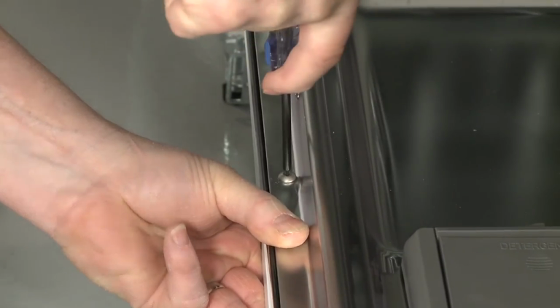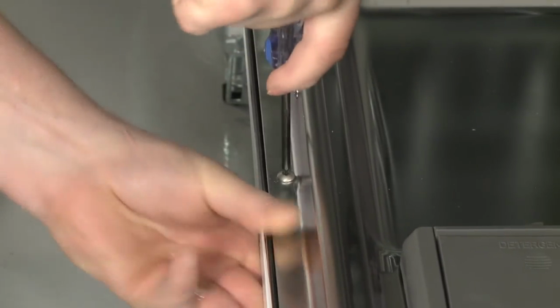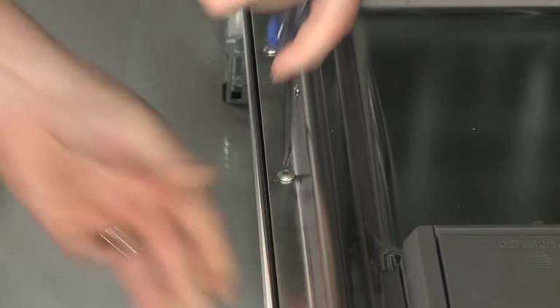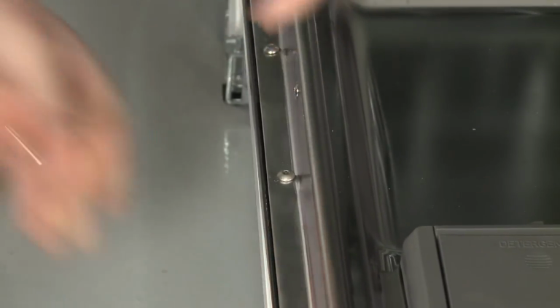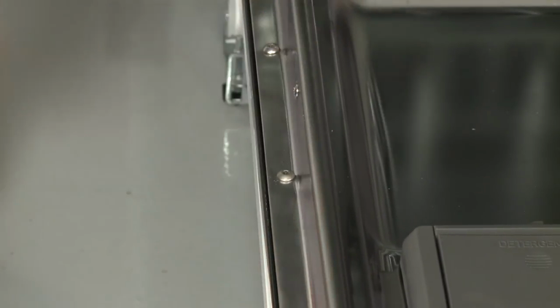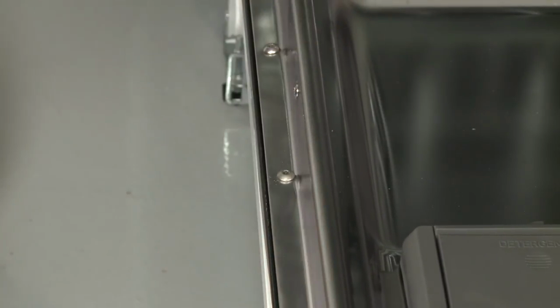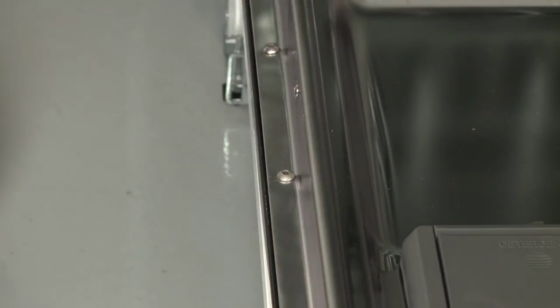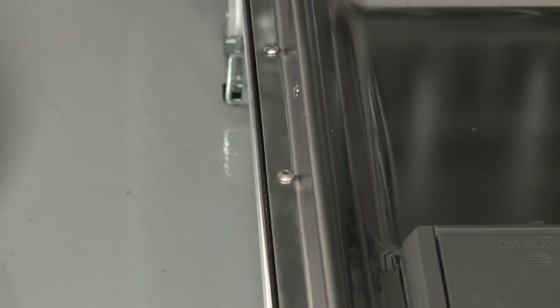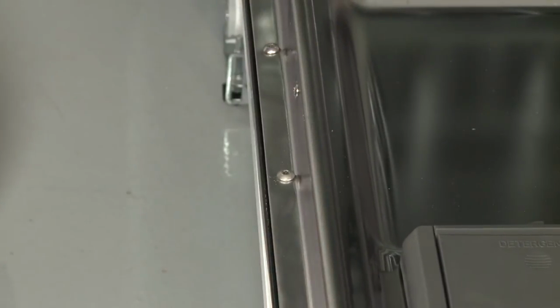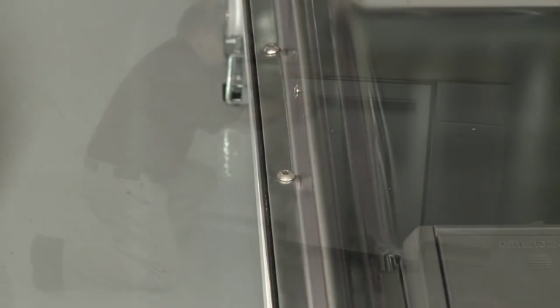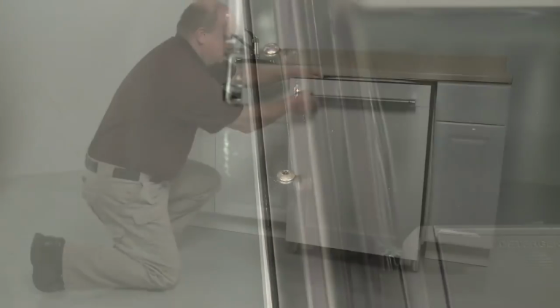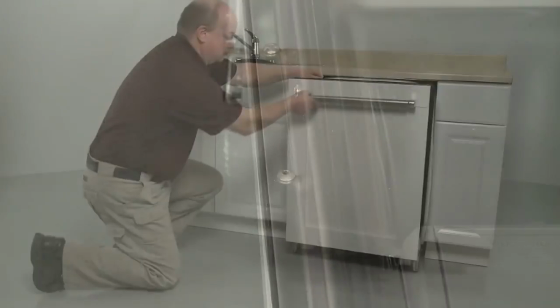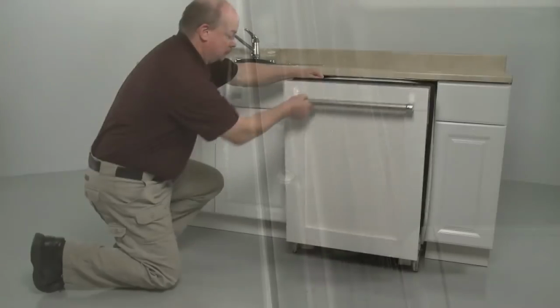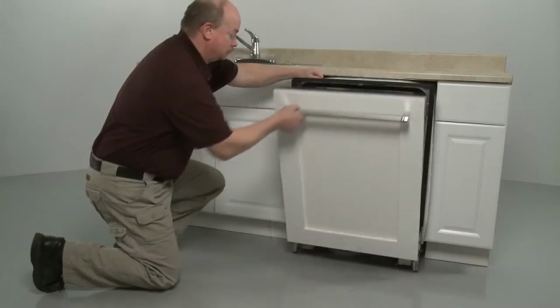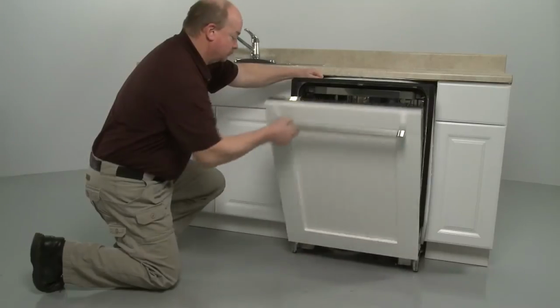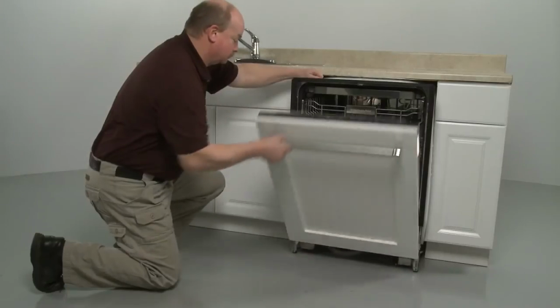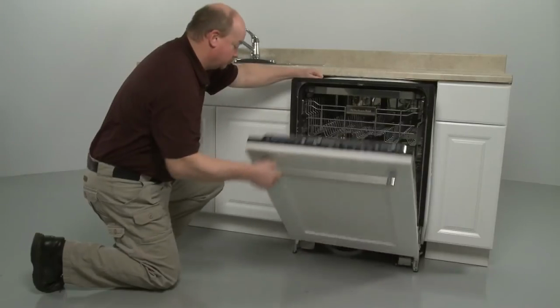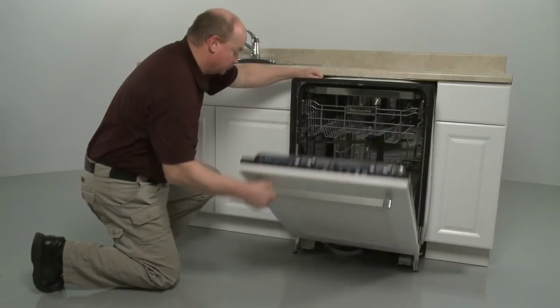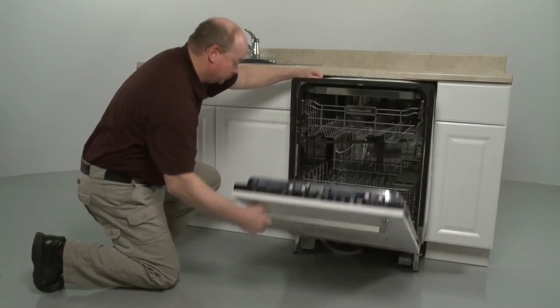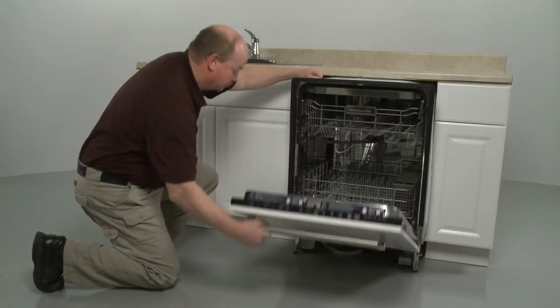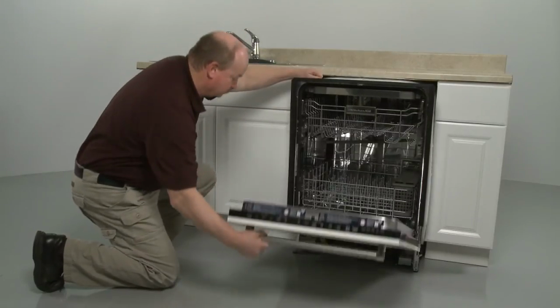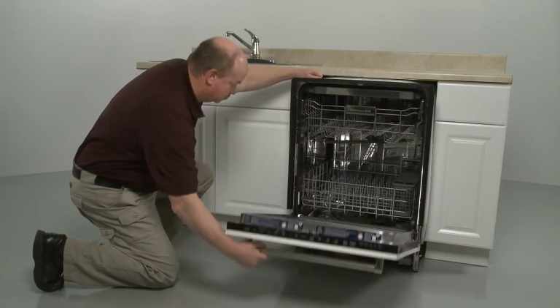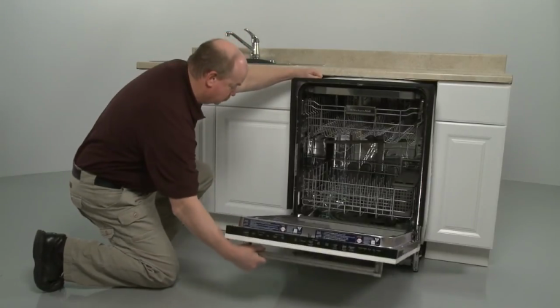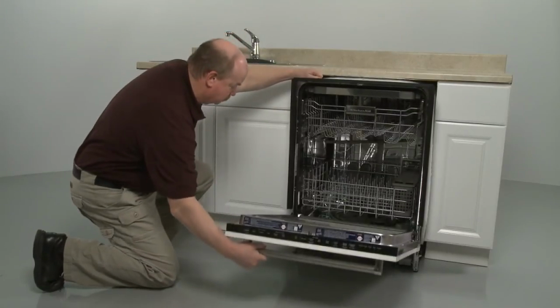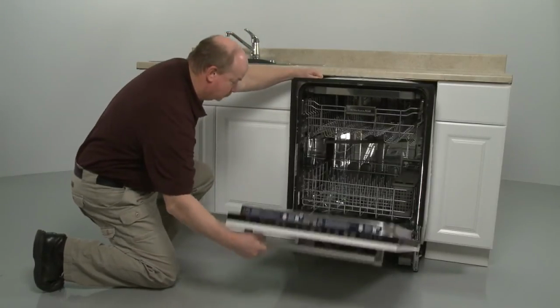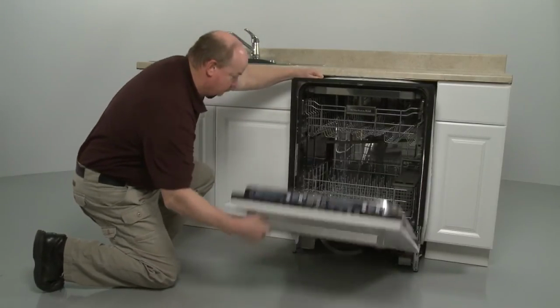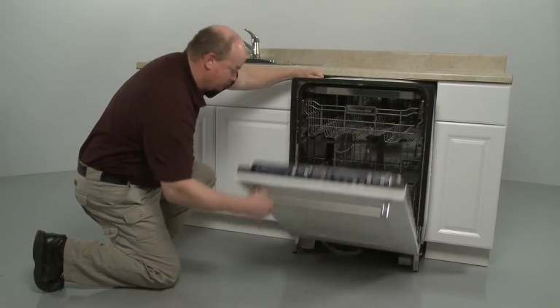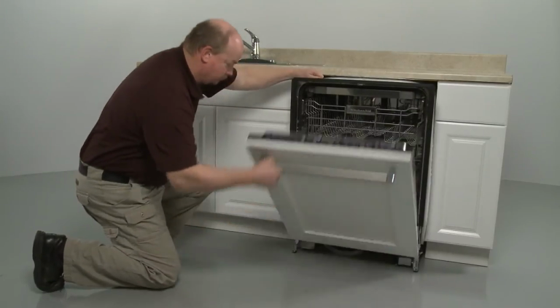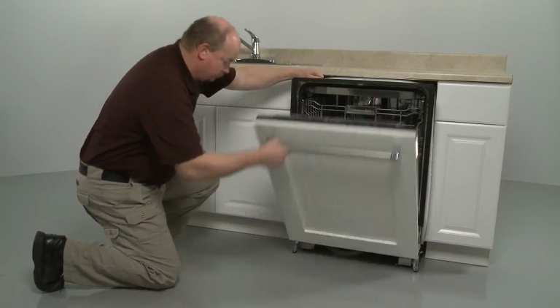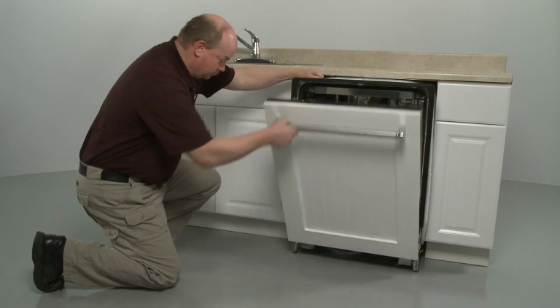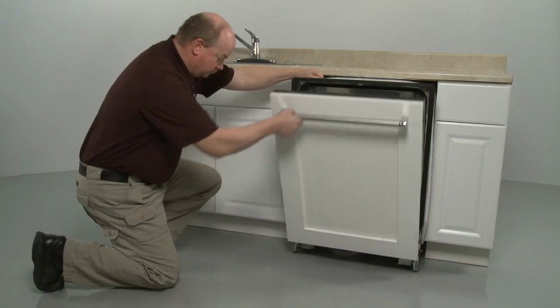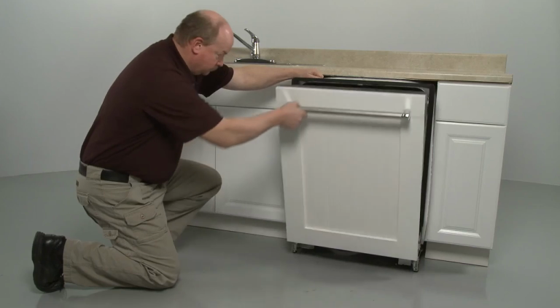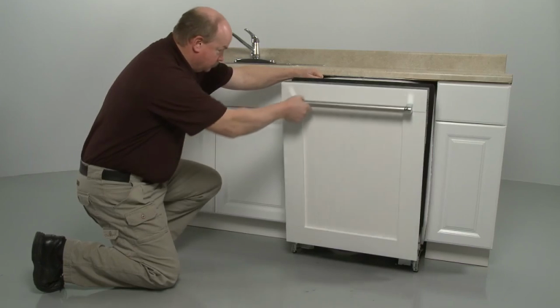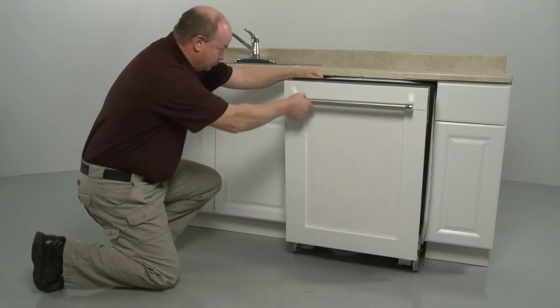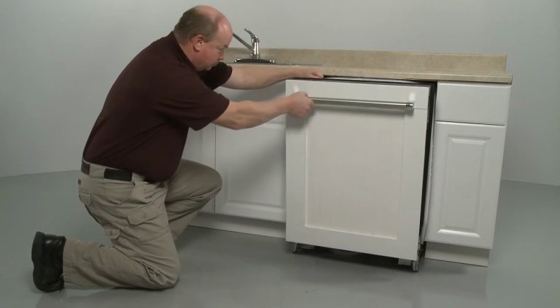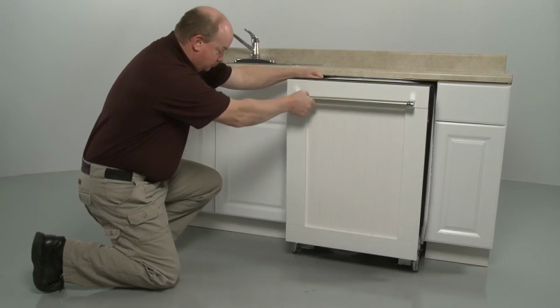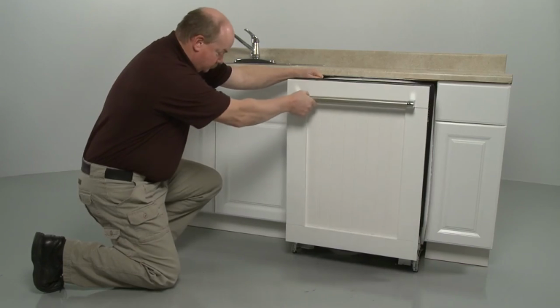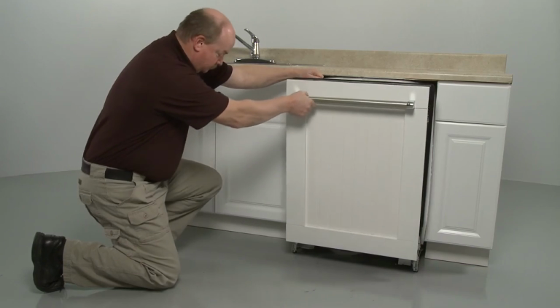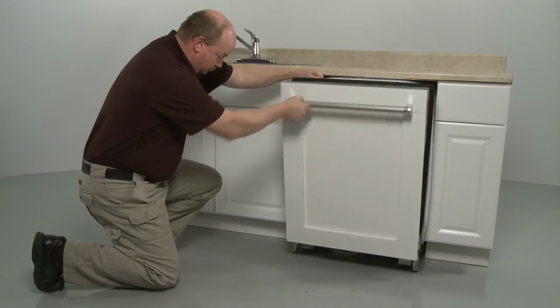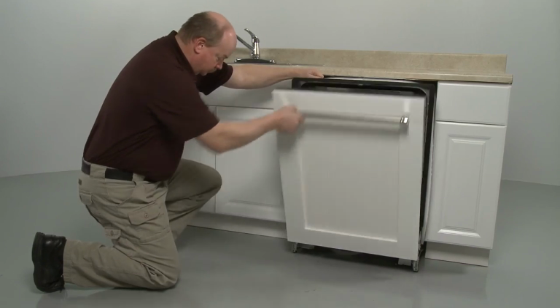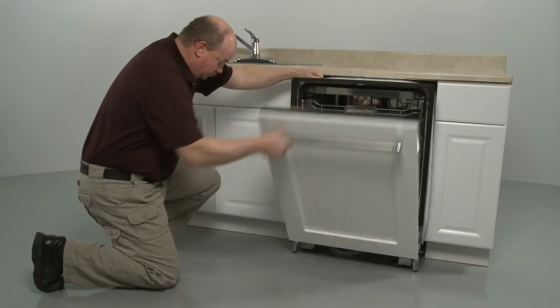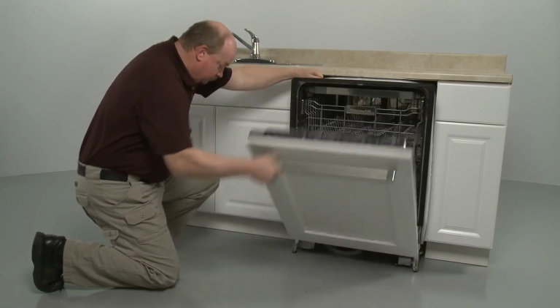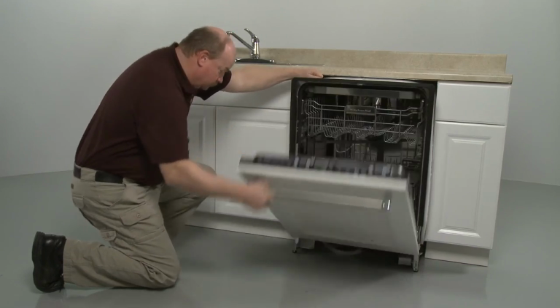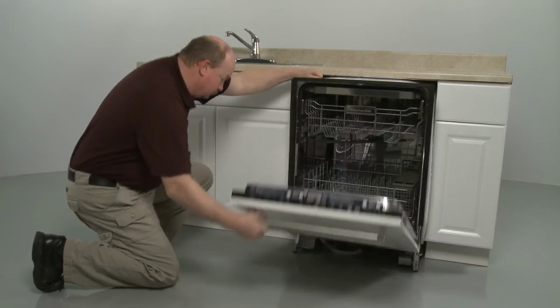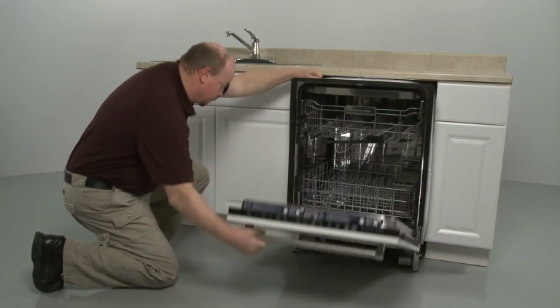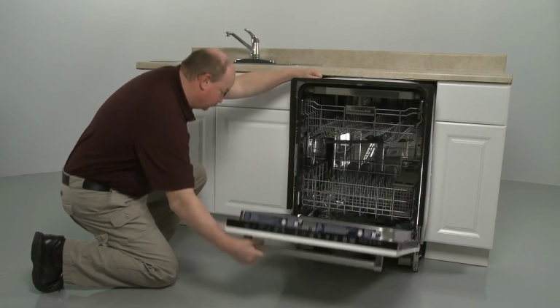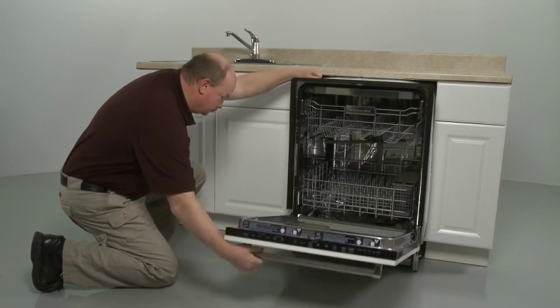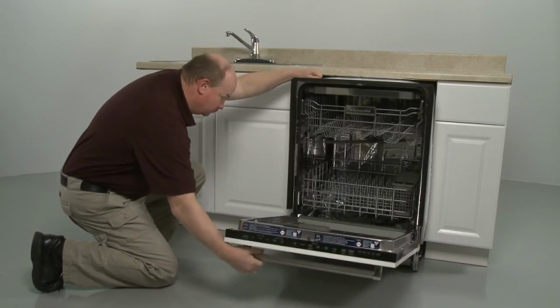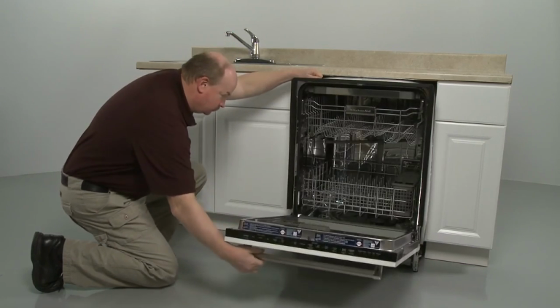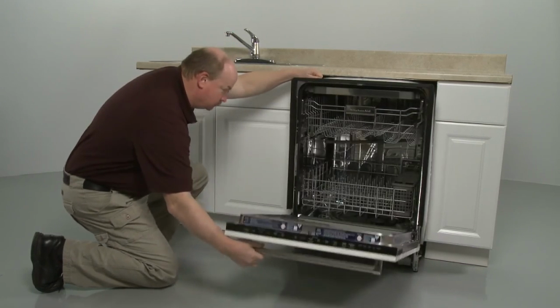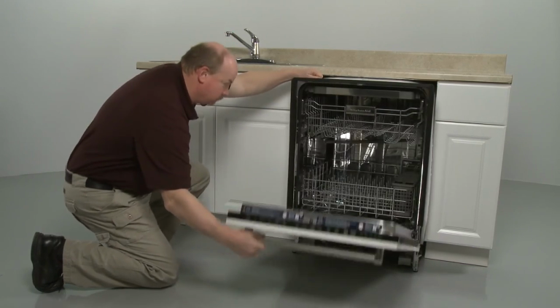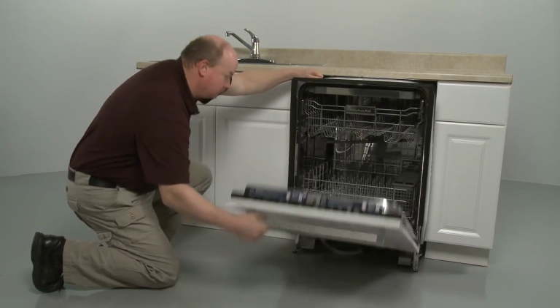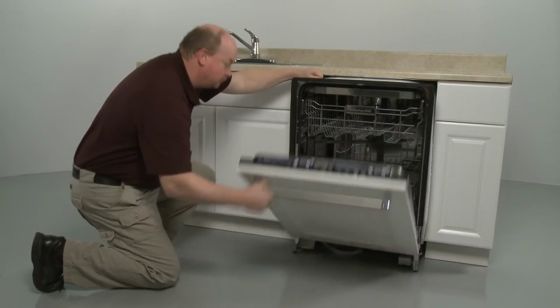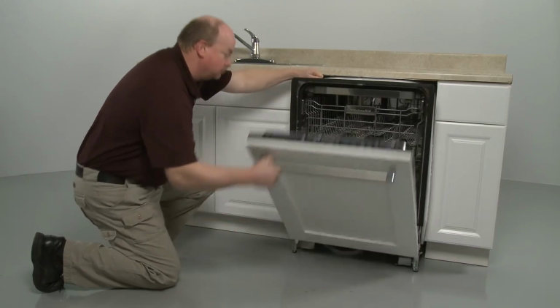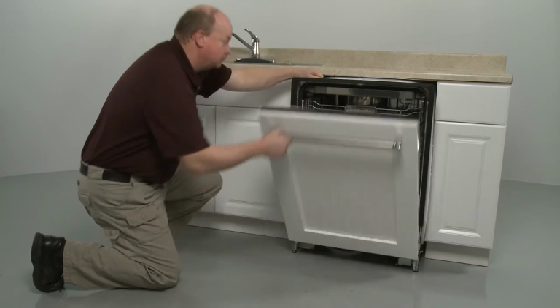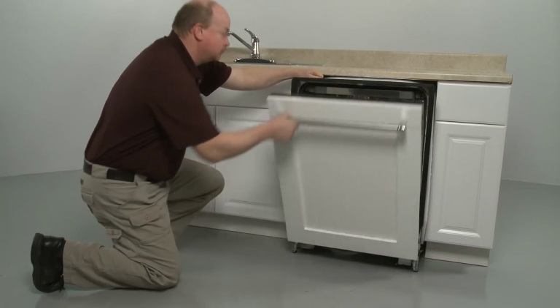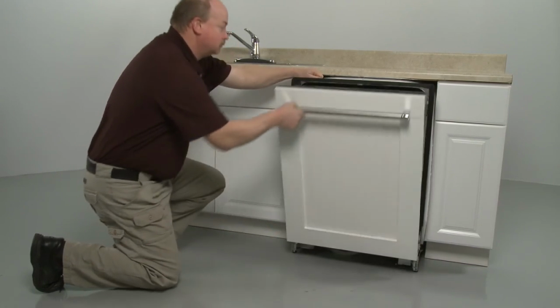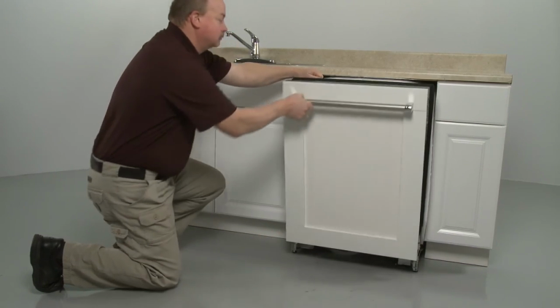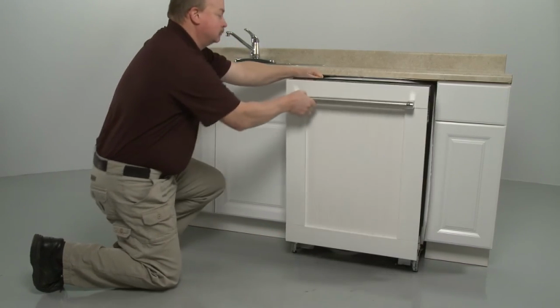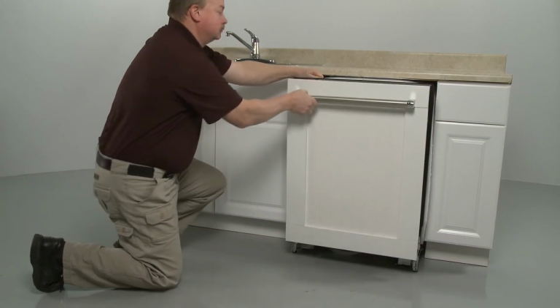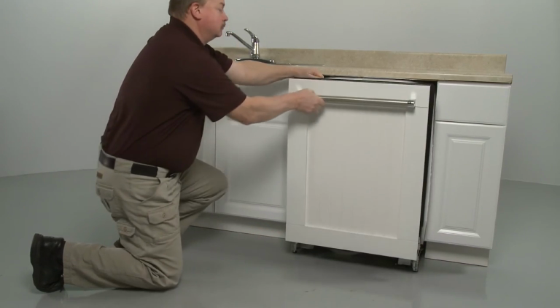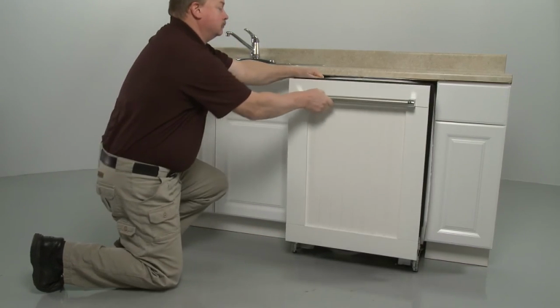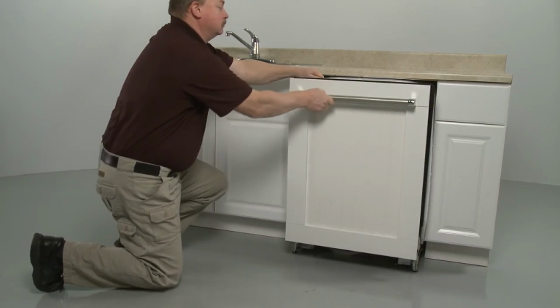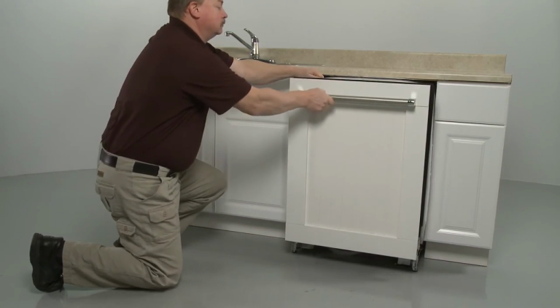With the custom panel fully secured, confirm that the dishwasher door opens and closes properly.